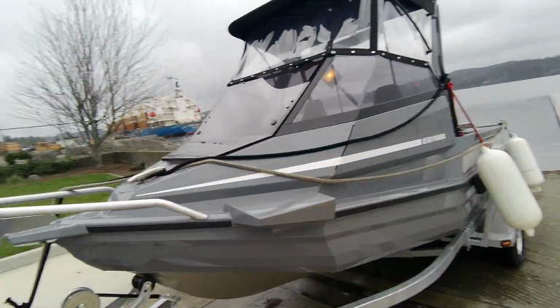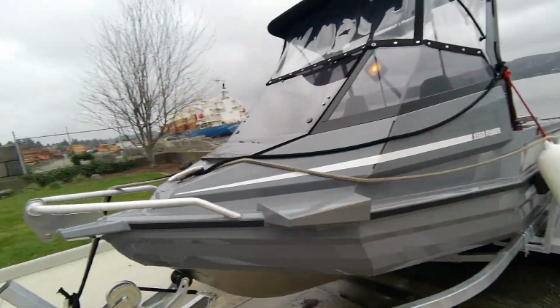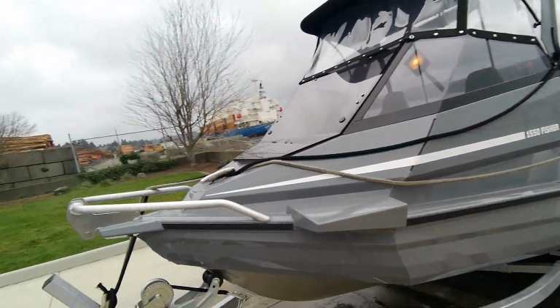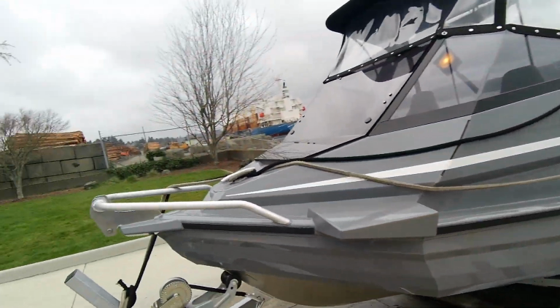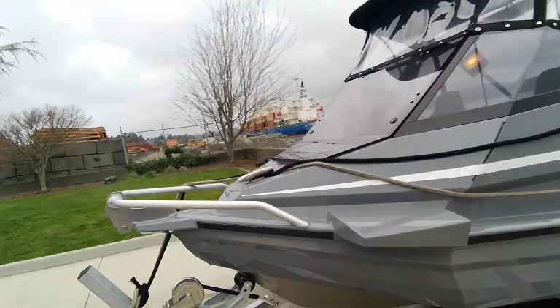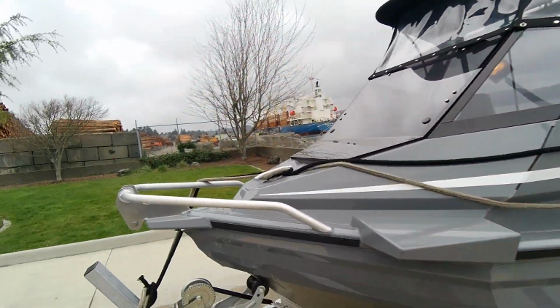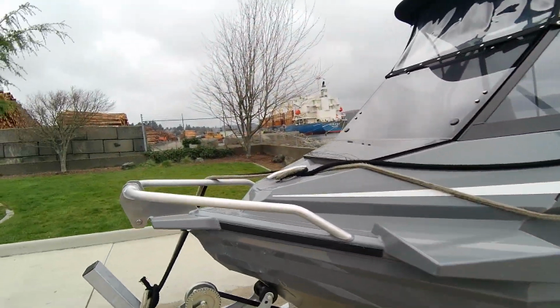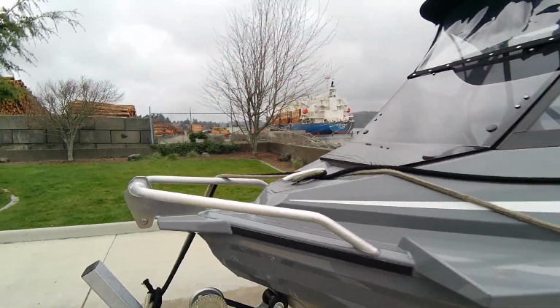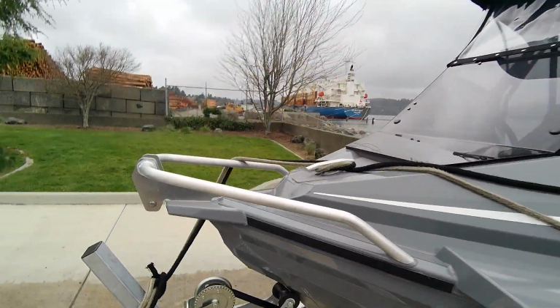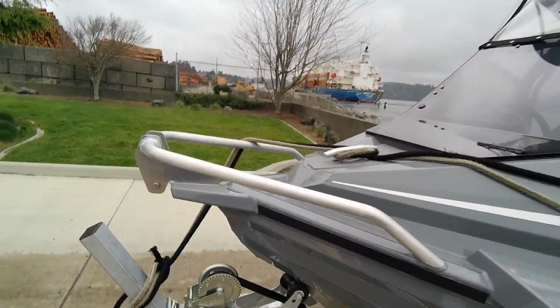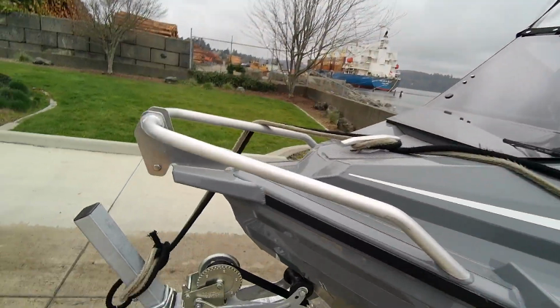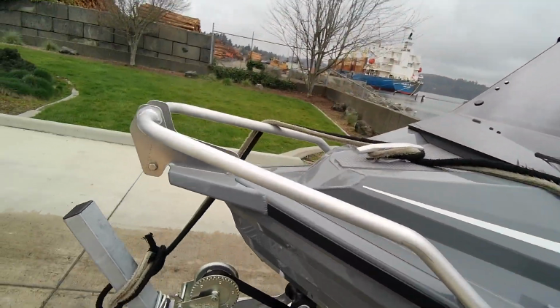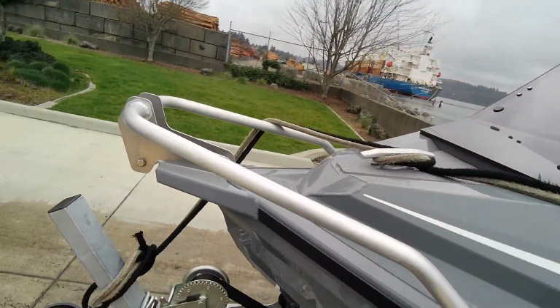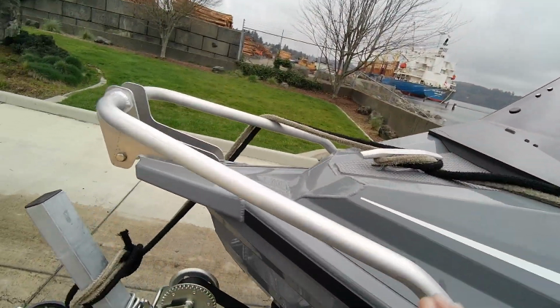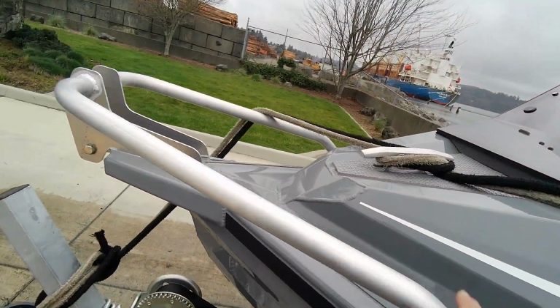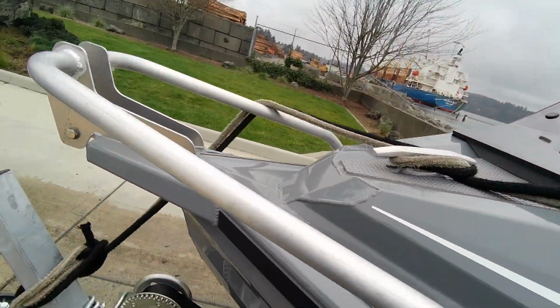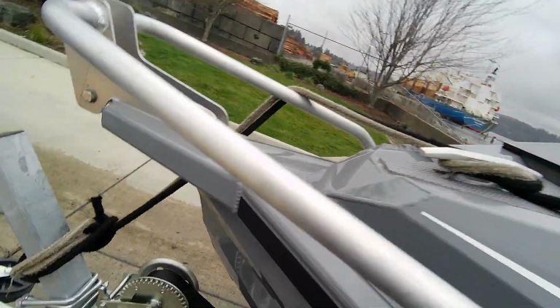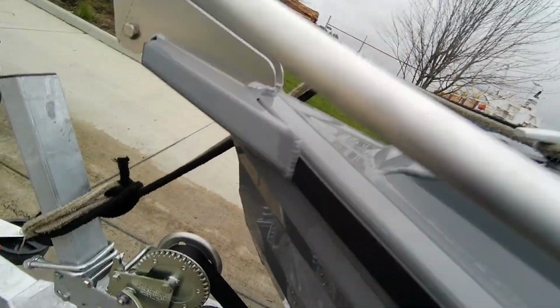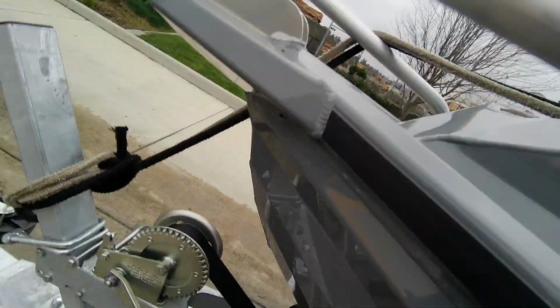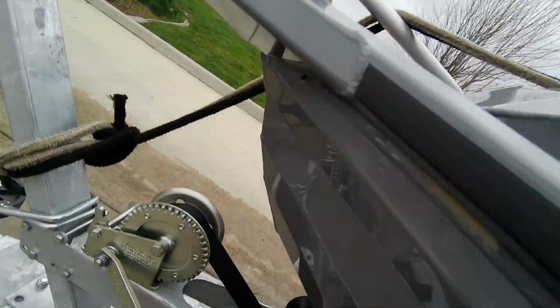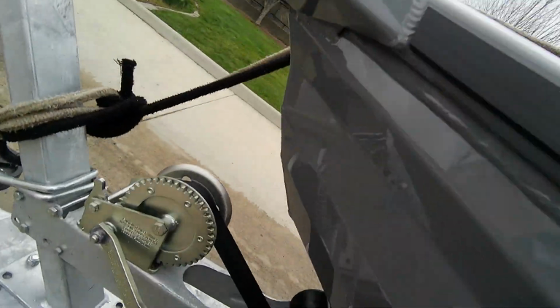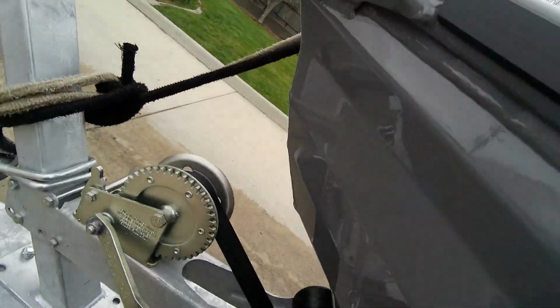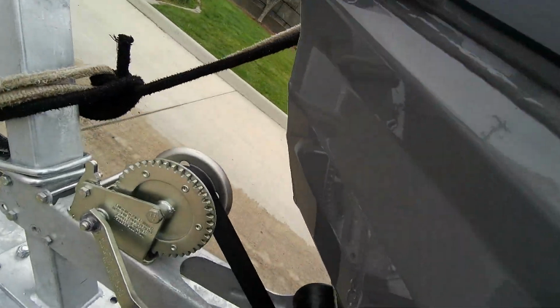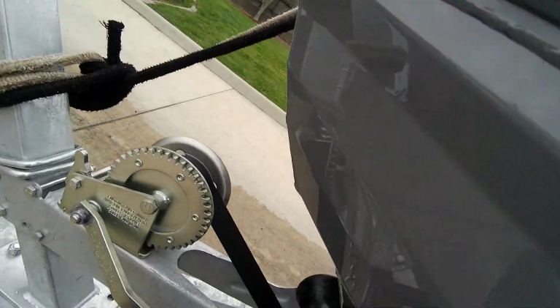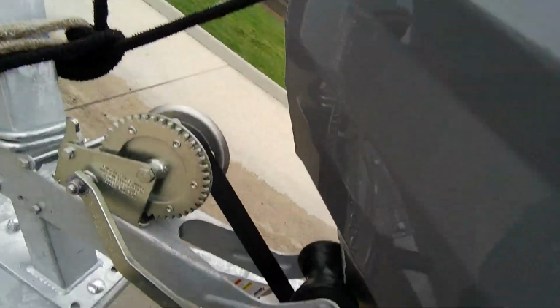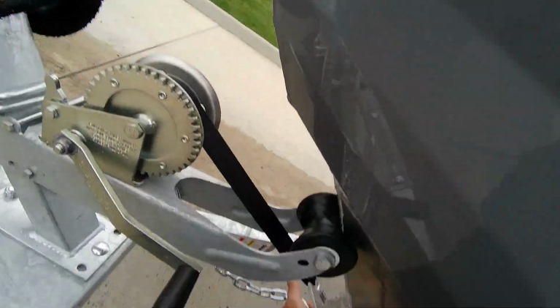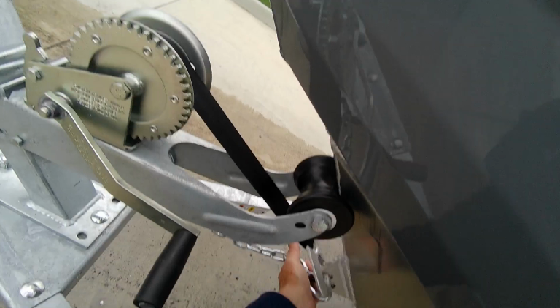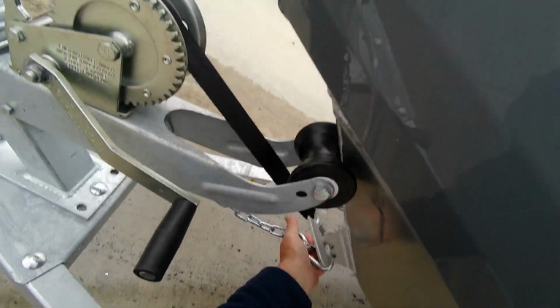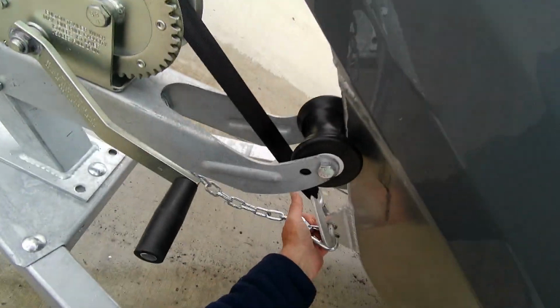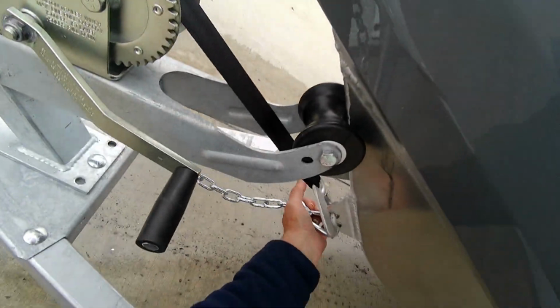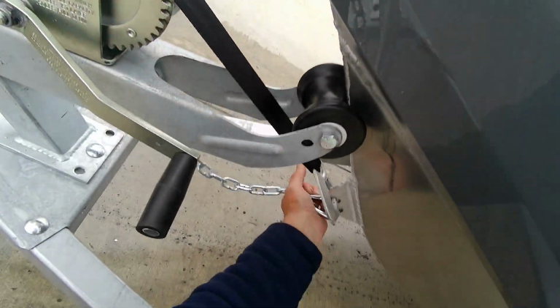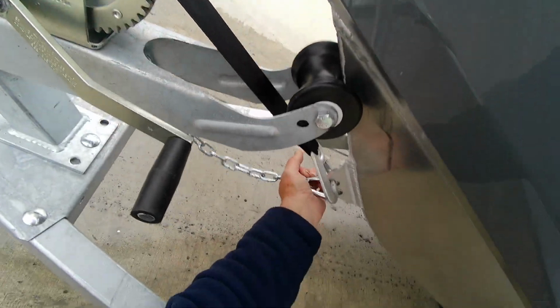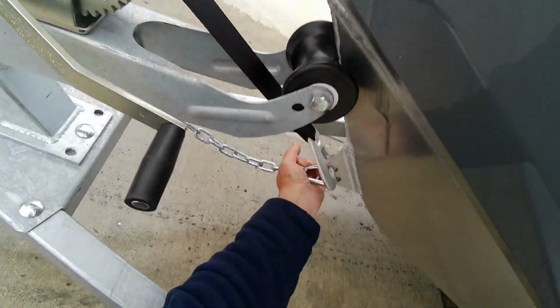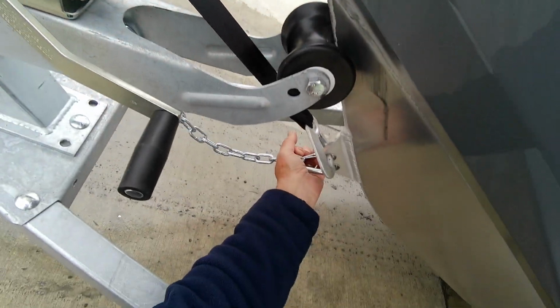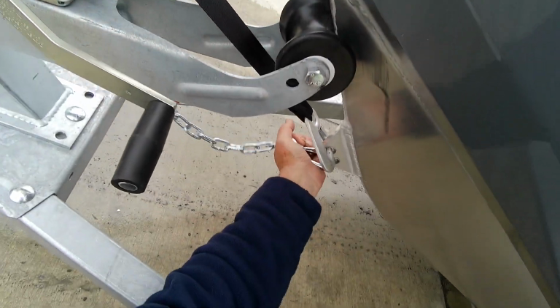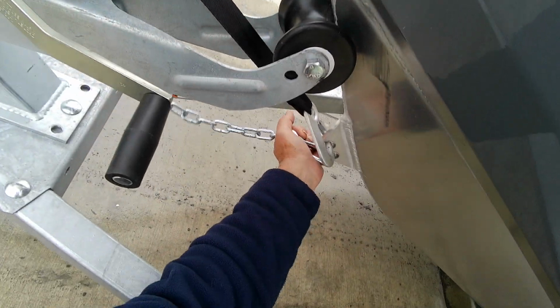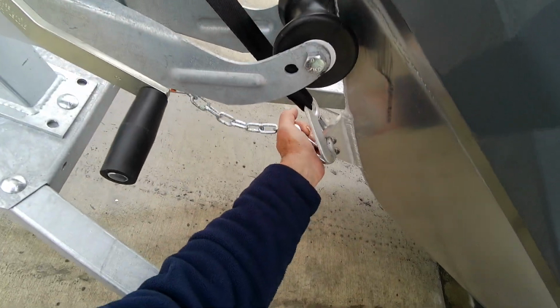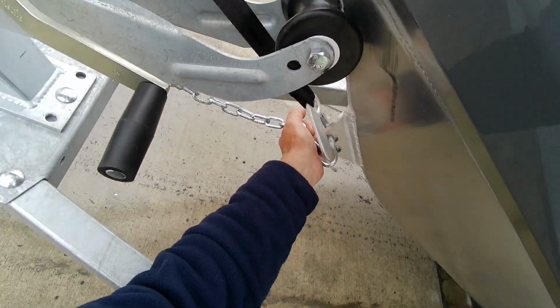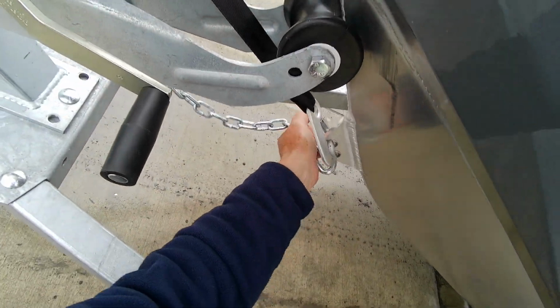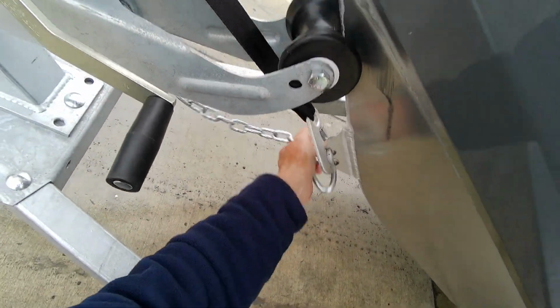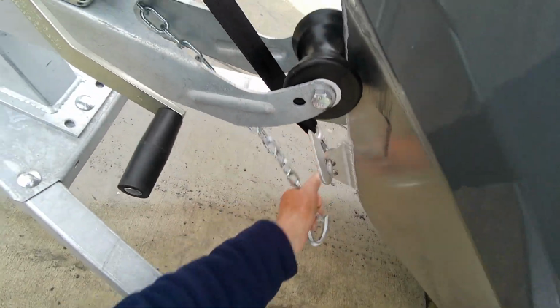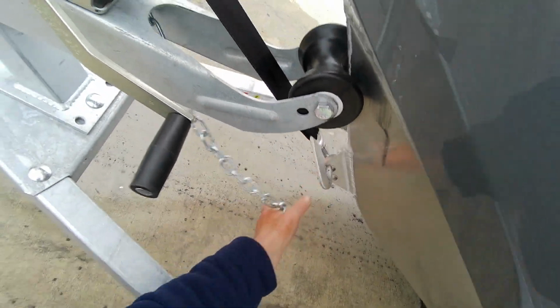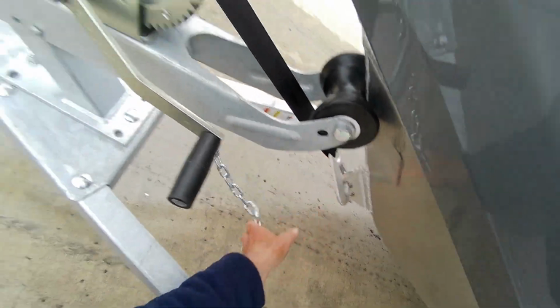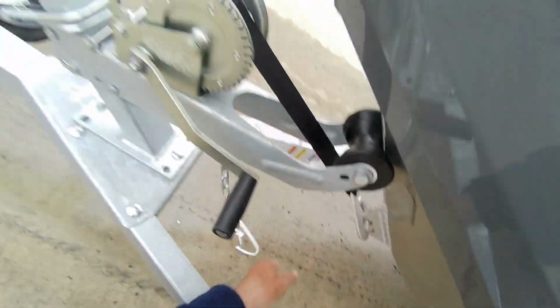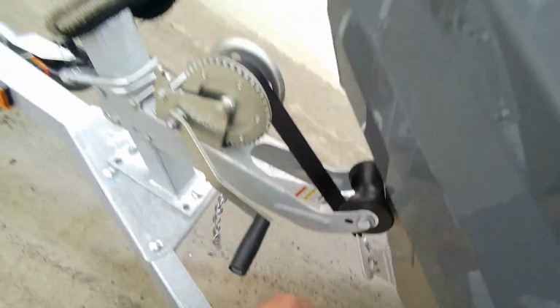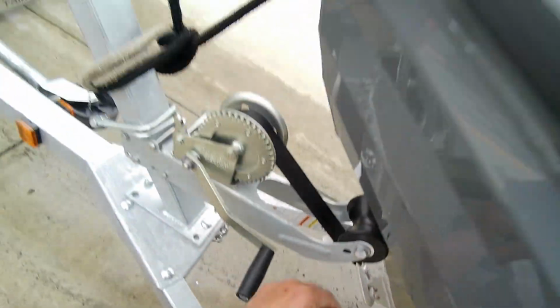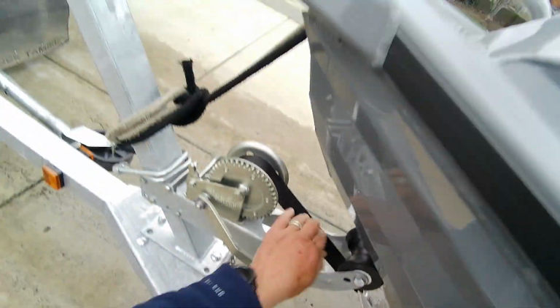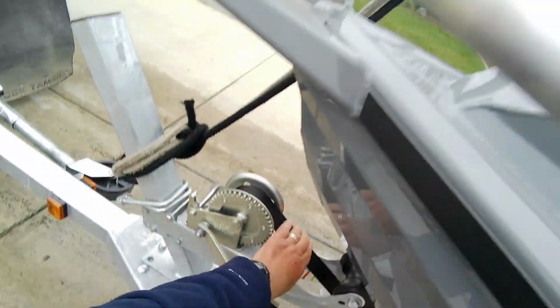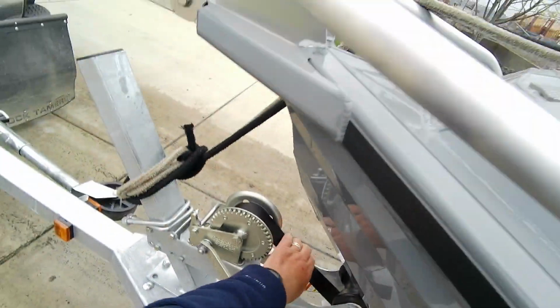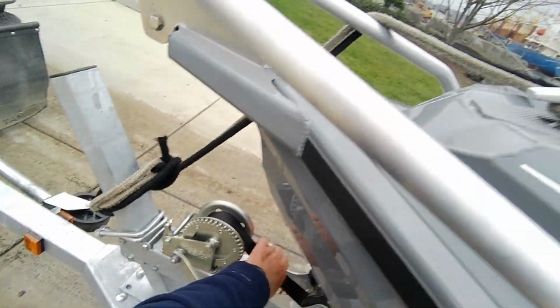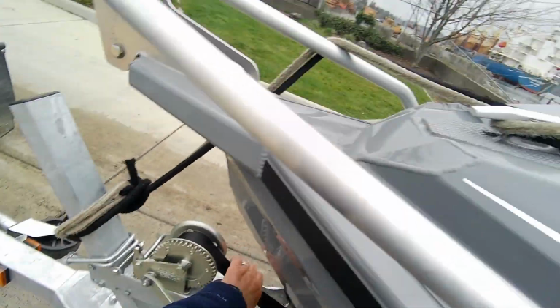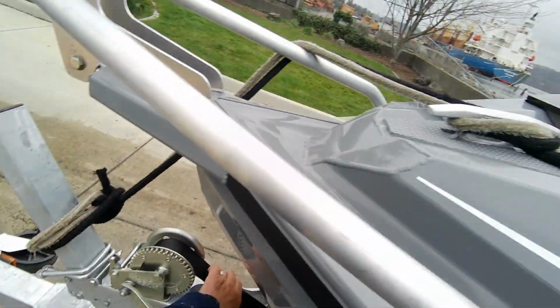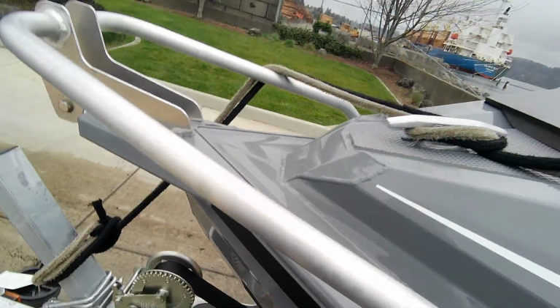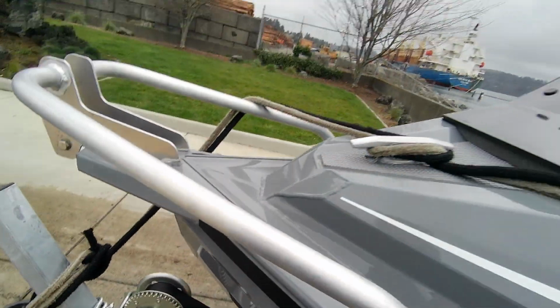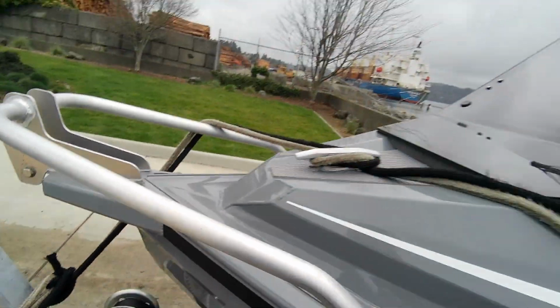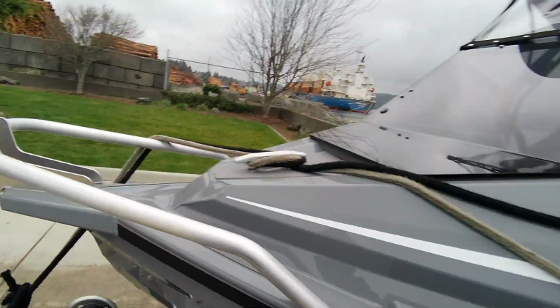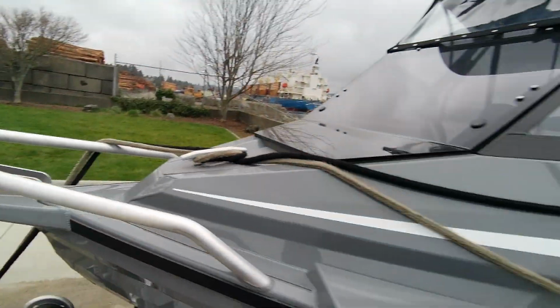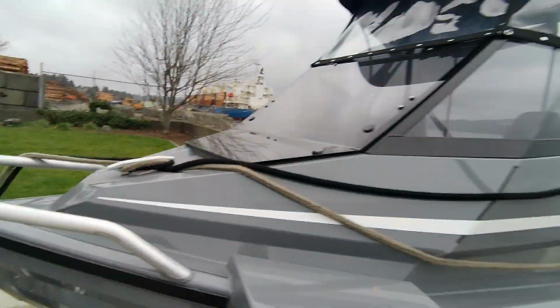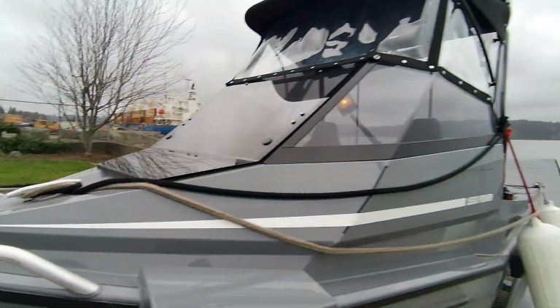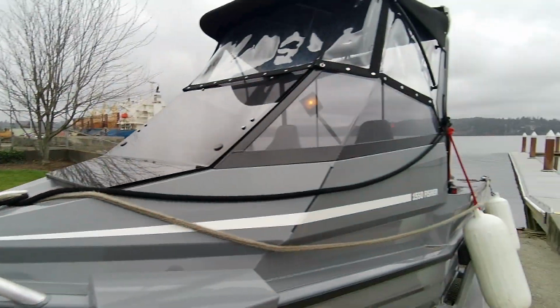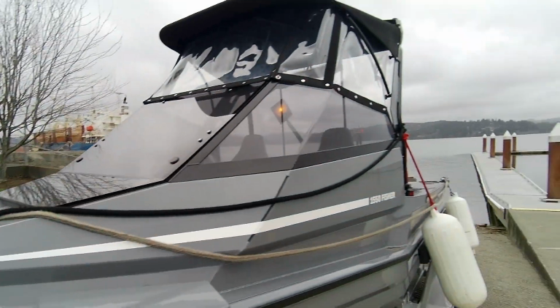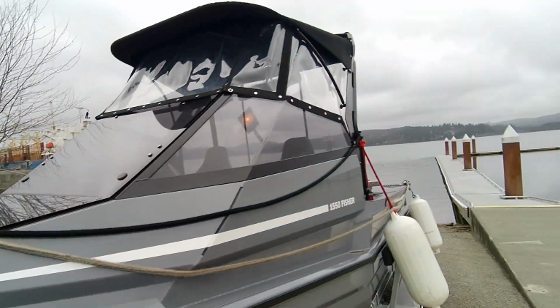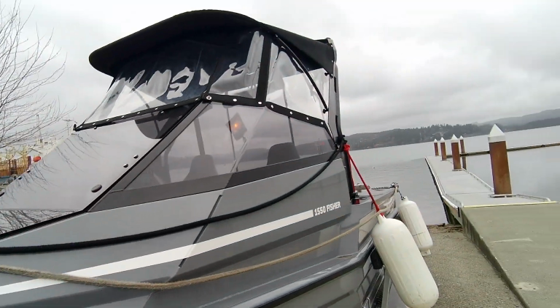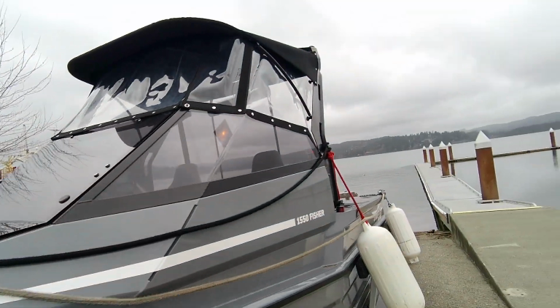I wouldn't tell you to do this, but I'm going to do it. Just make sure that's on nice and tight.